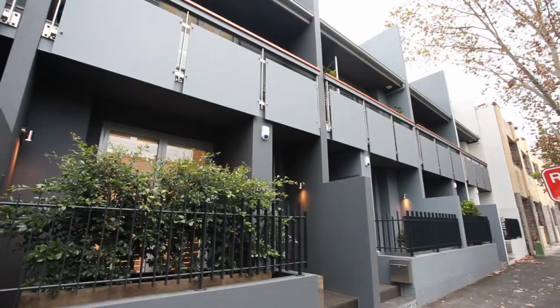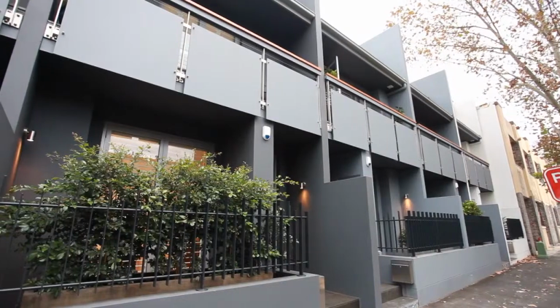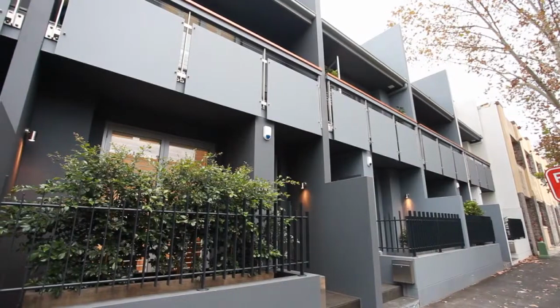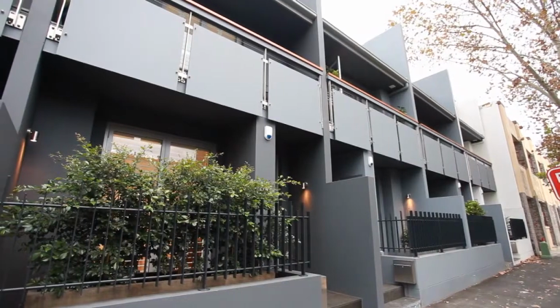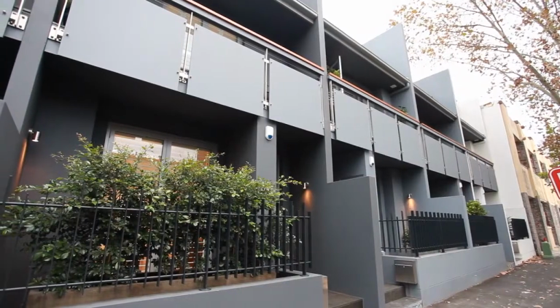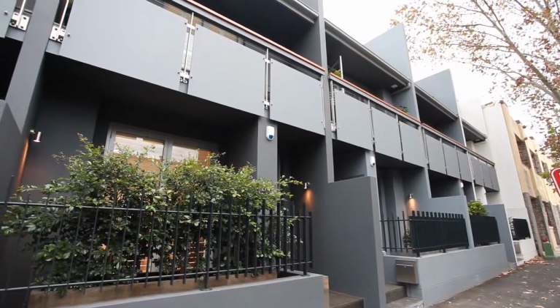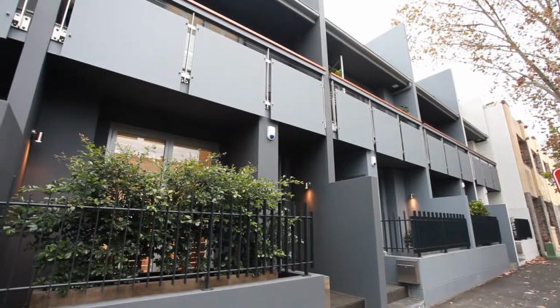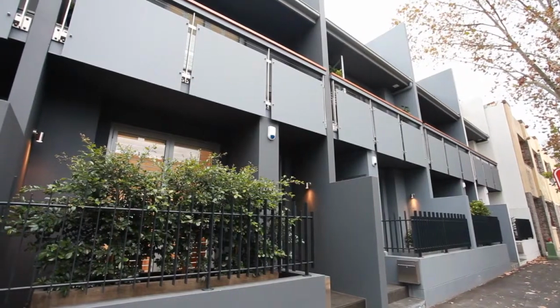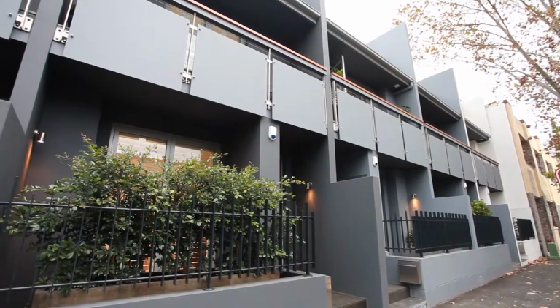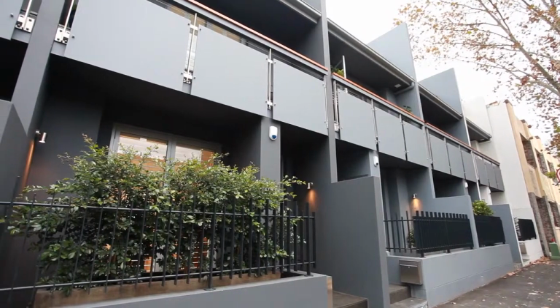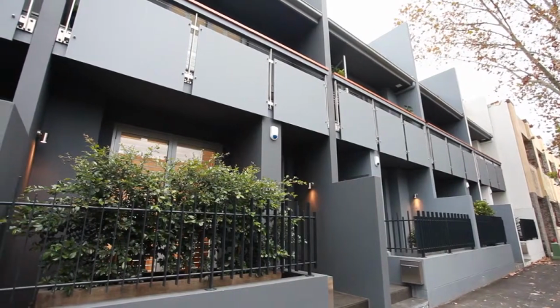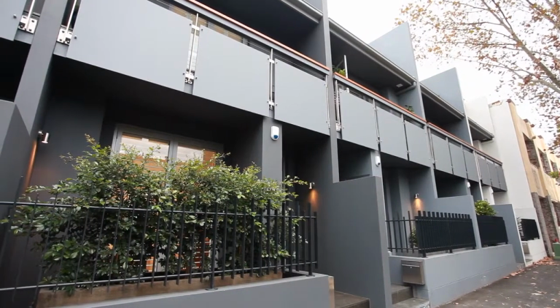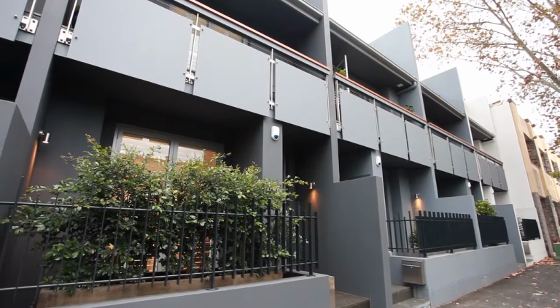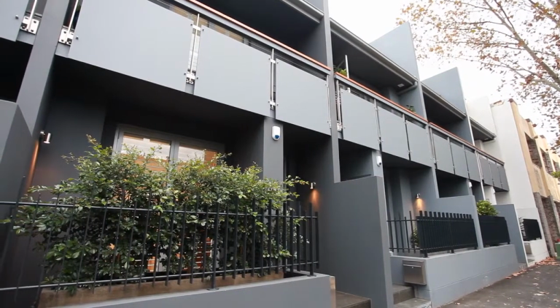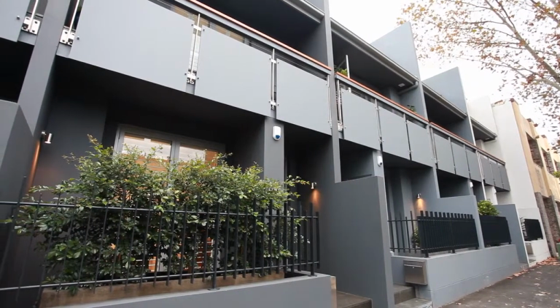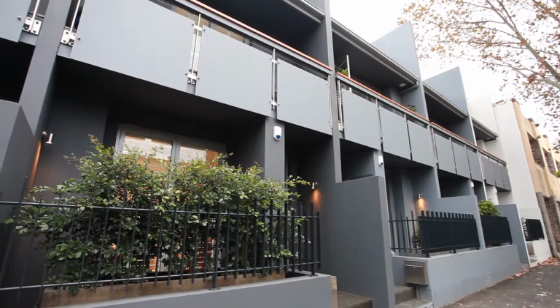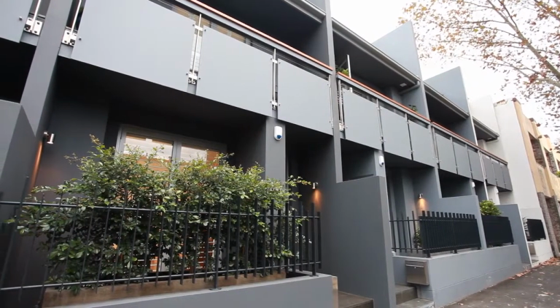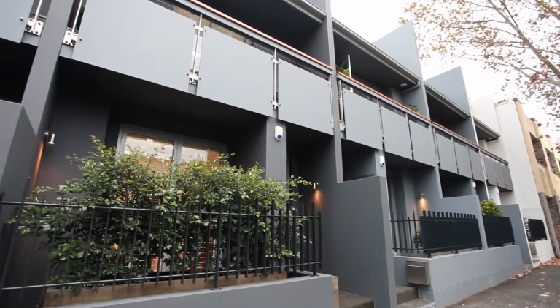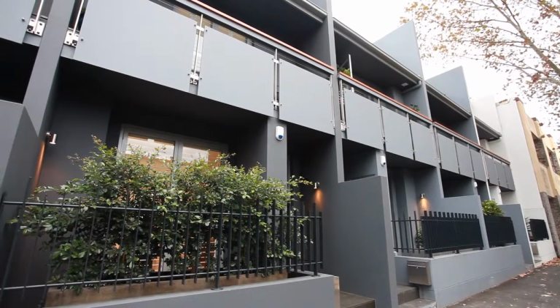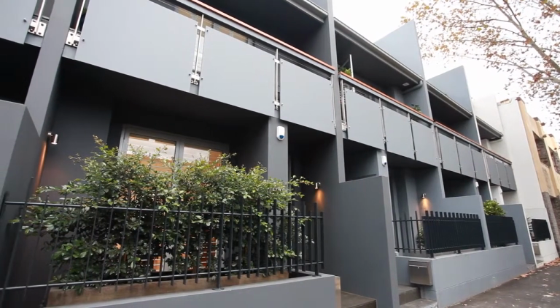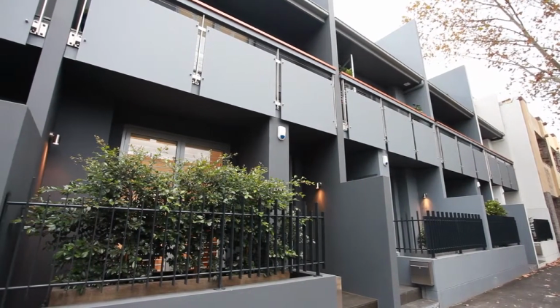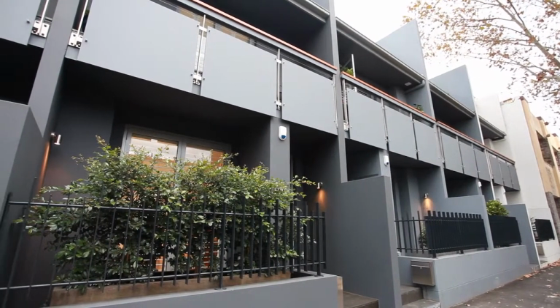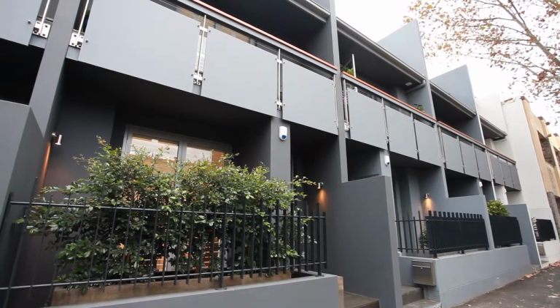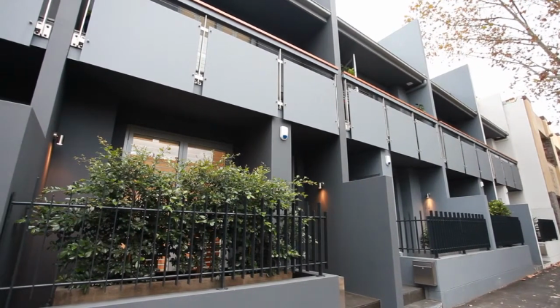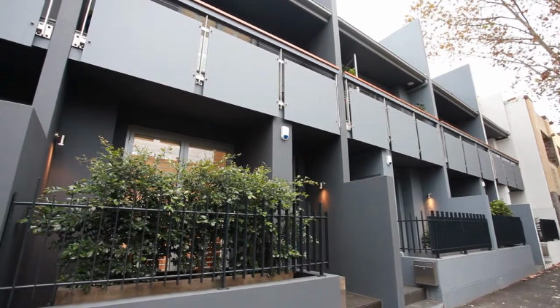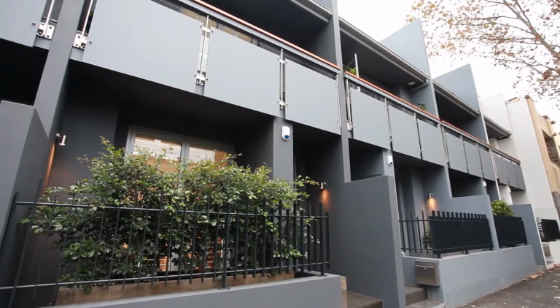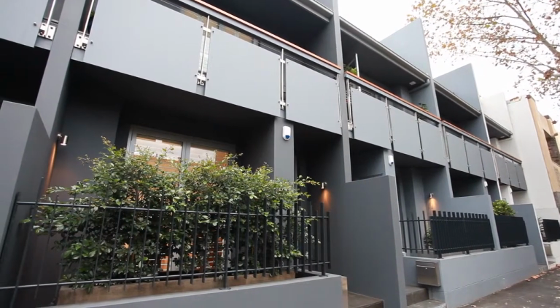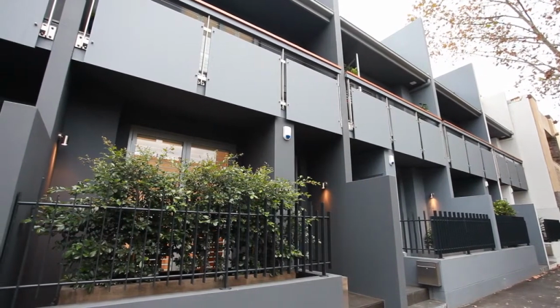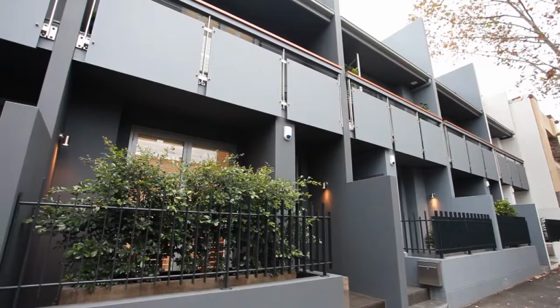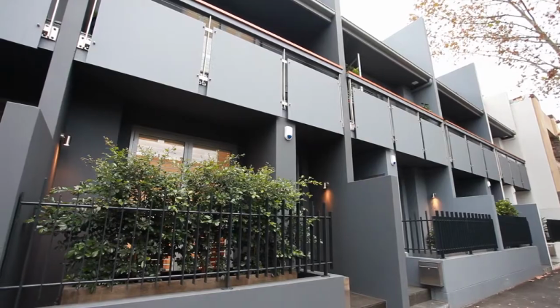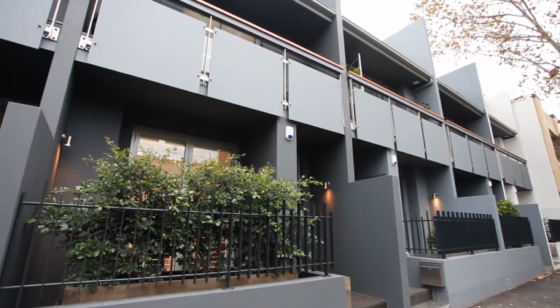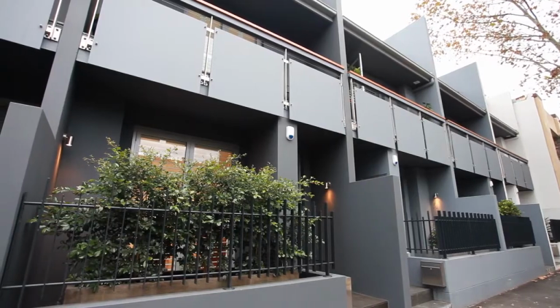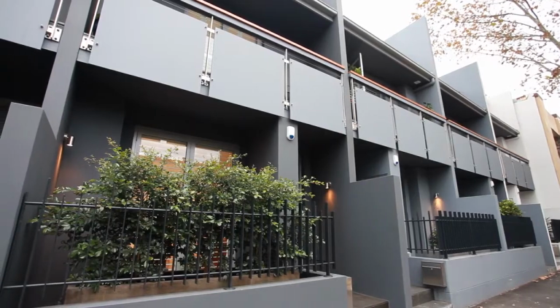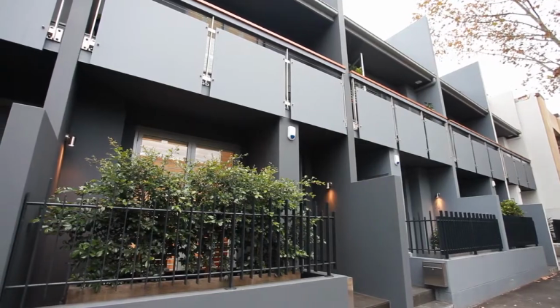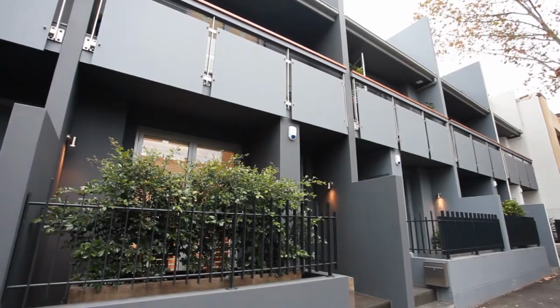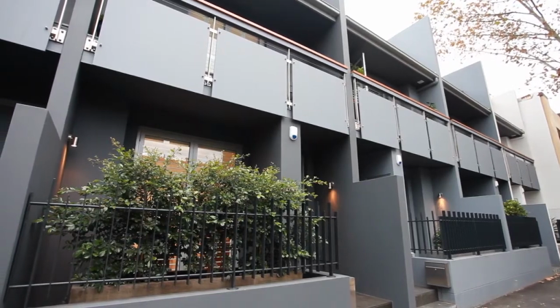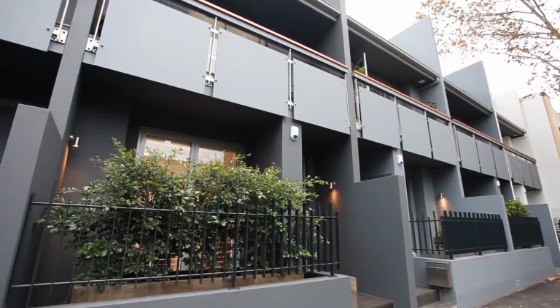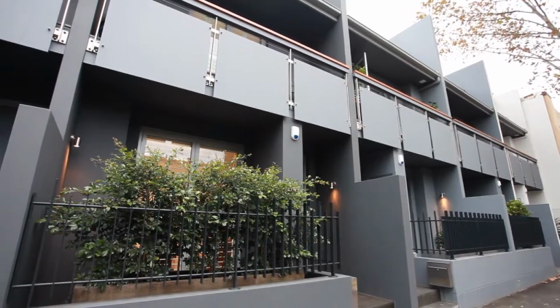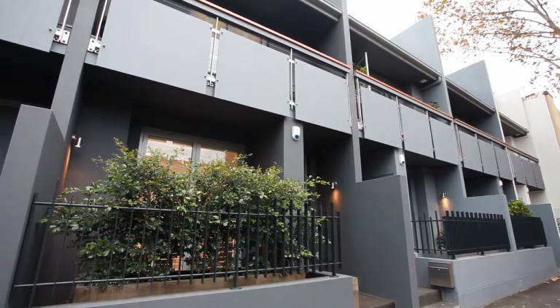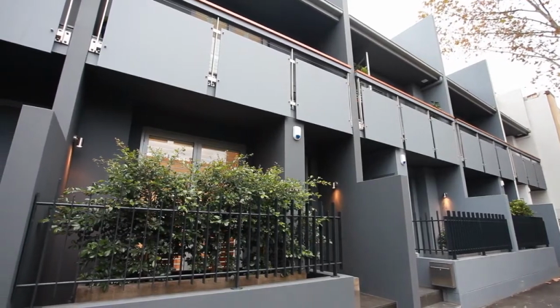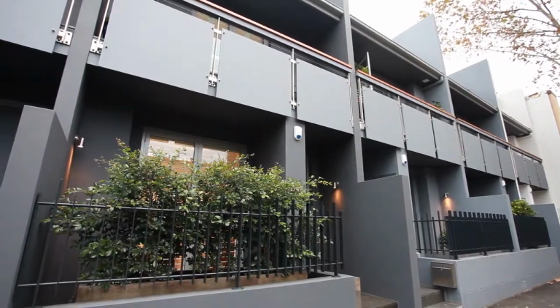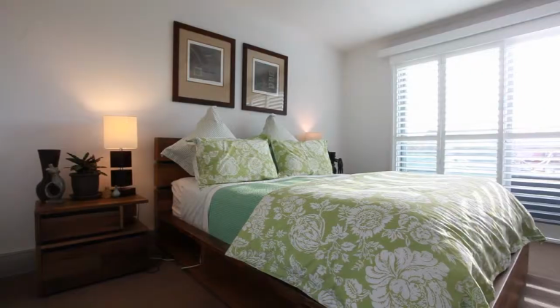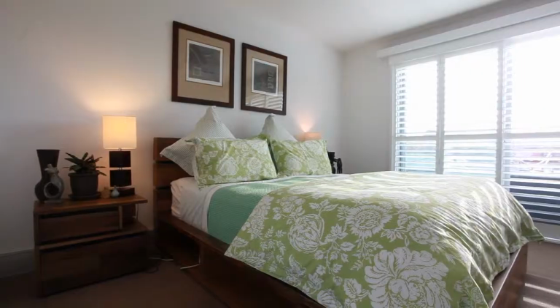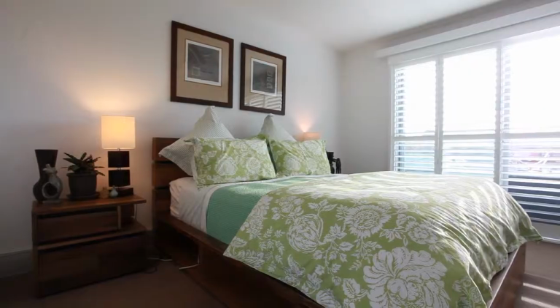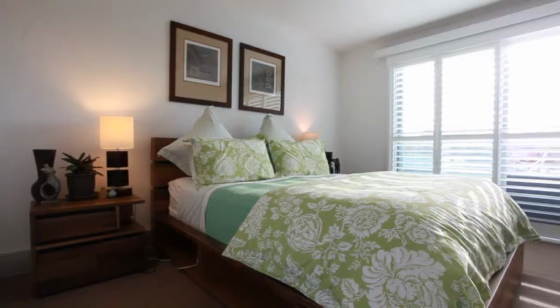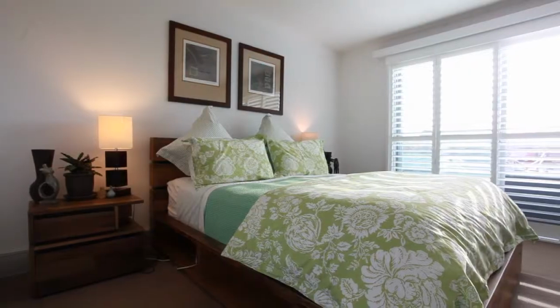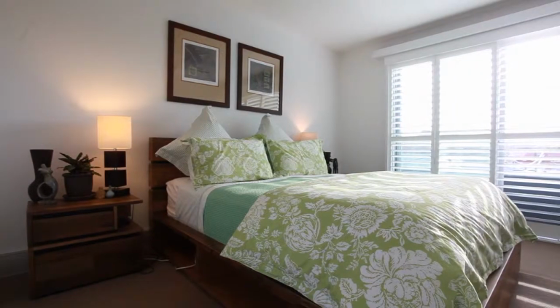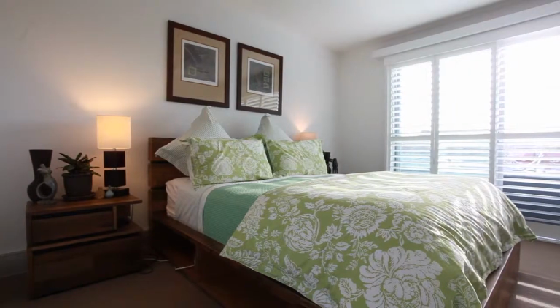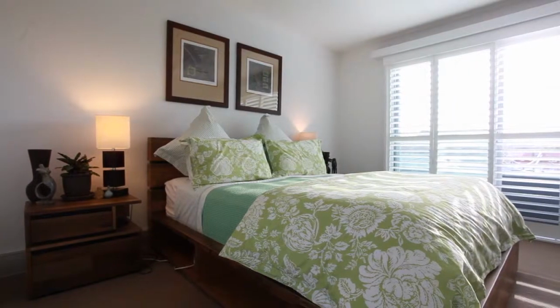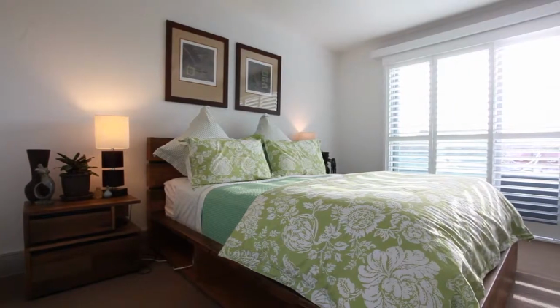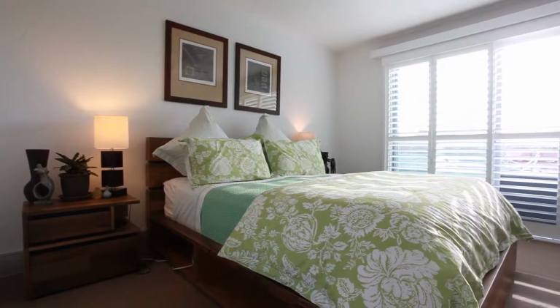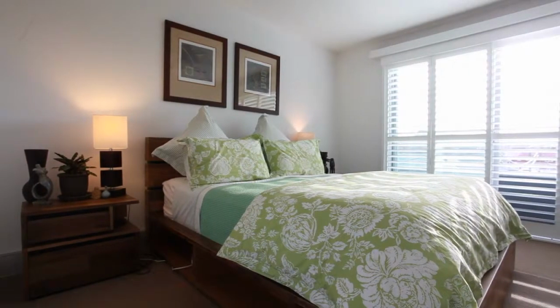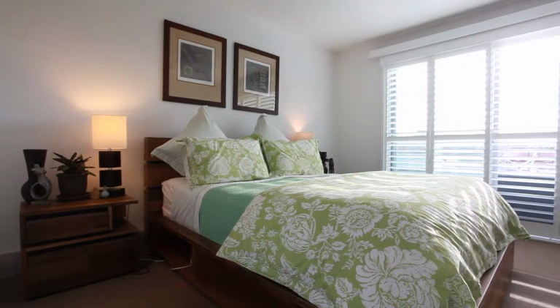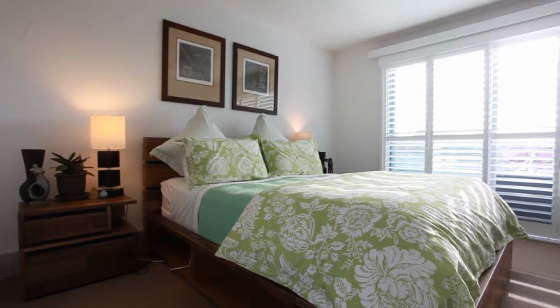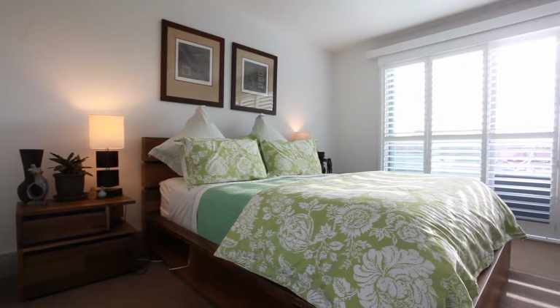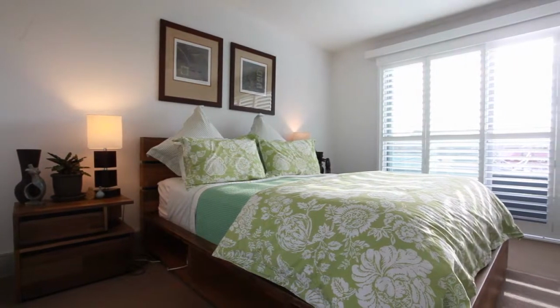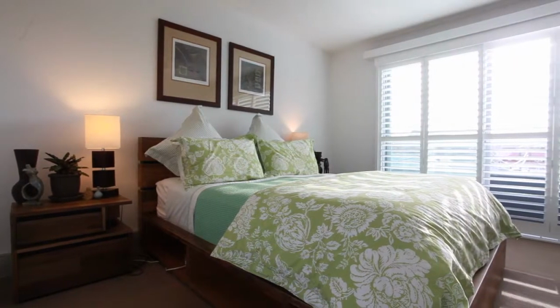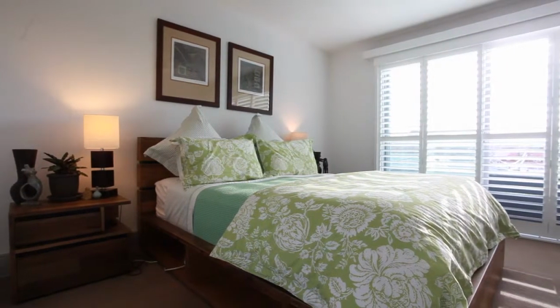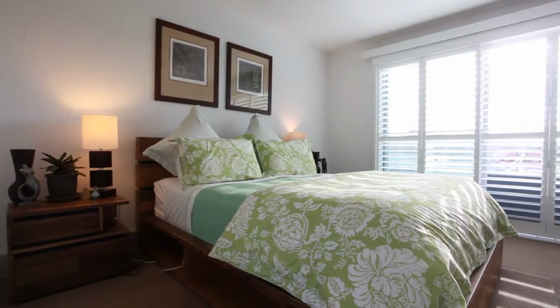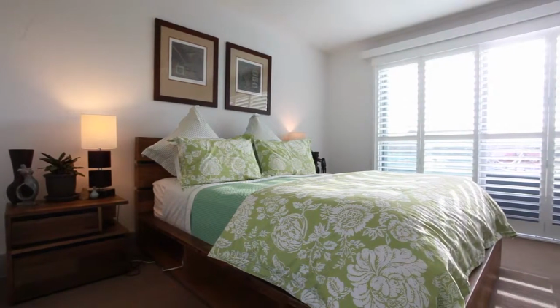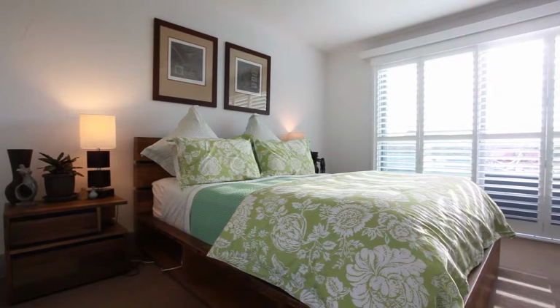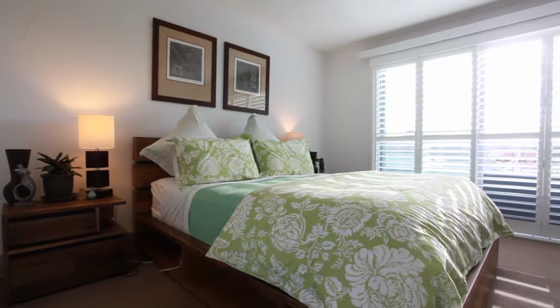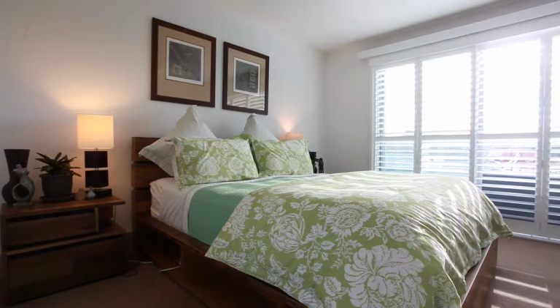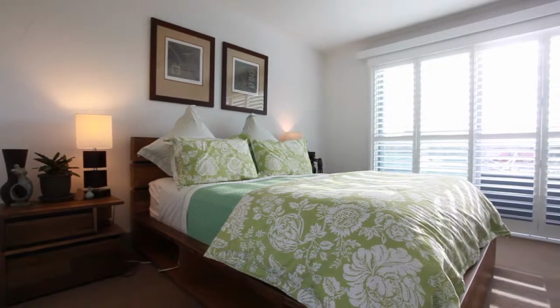This tri-level Torrens title home was completed six months ago. It offers four bedrooms, all with built-ins.